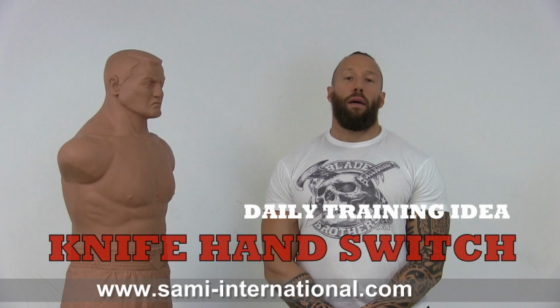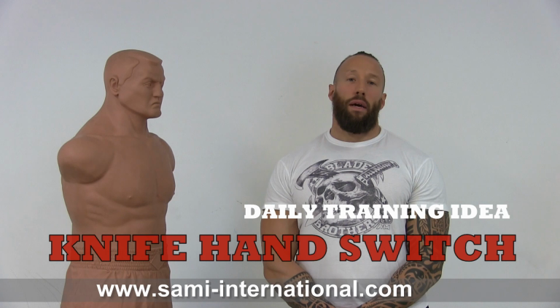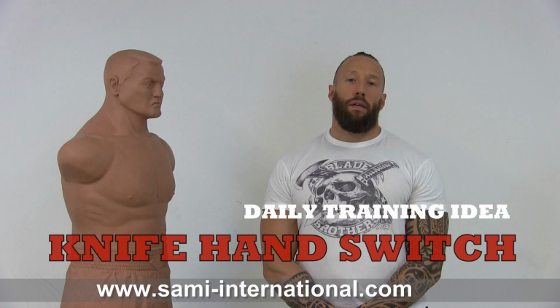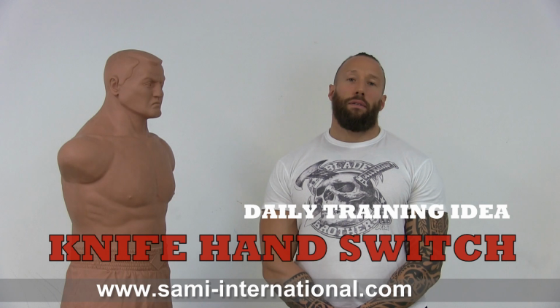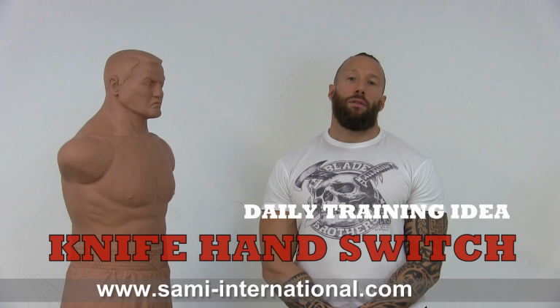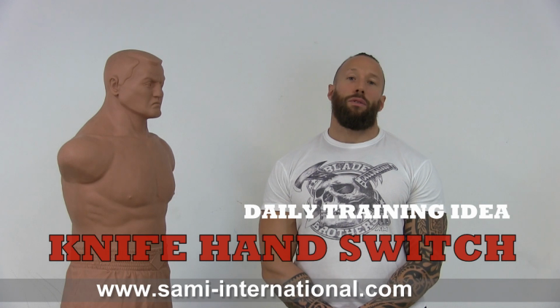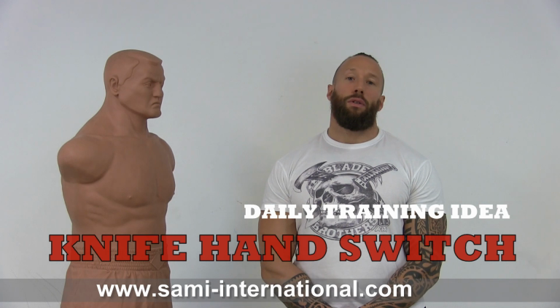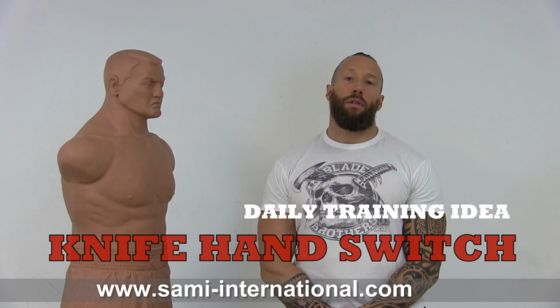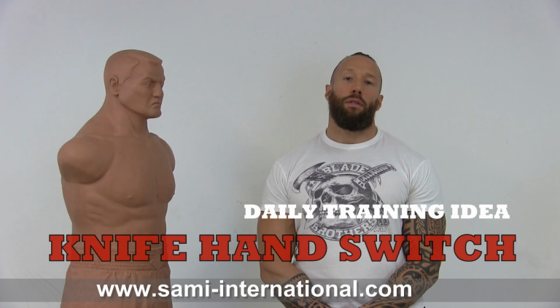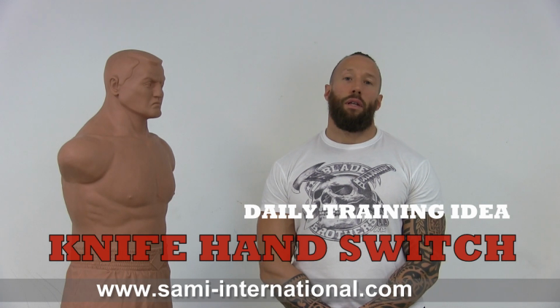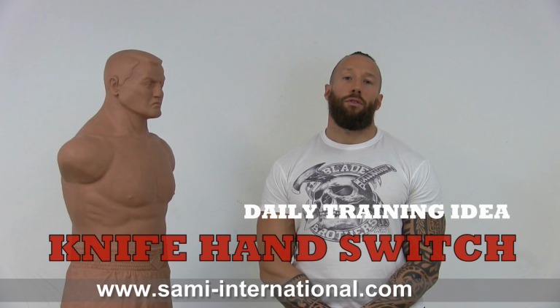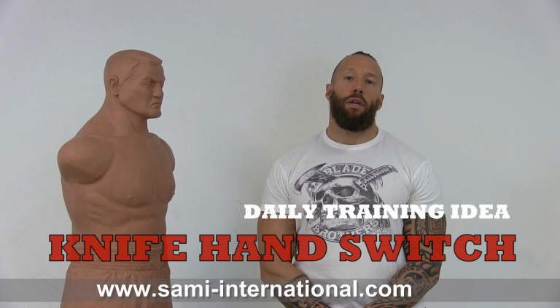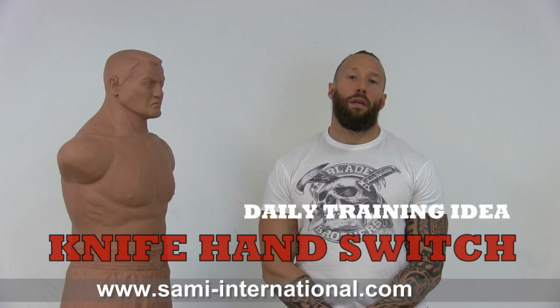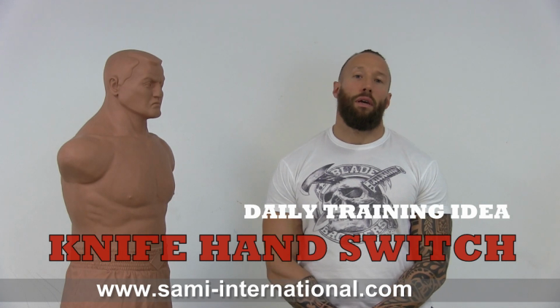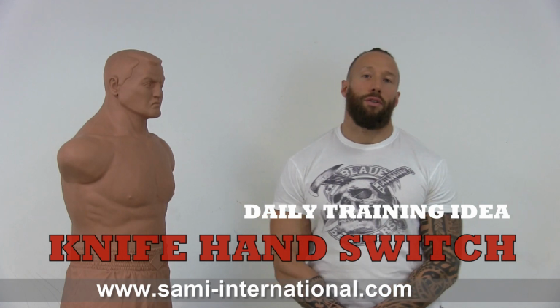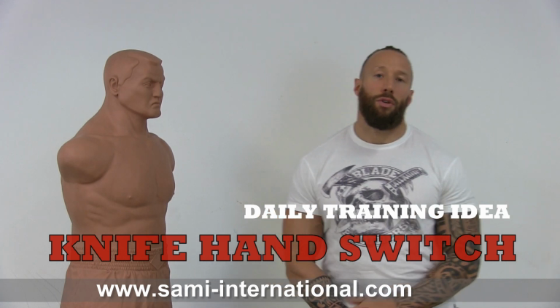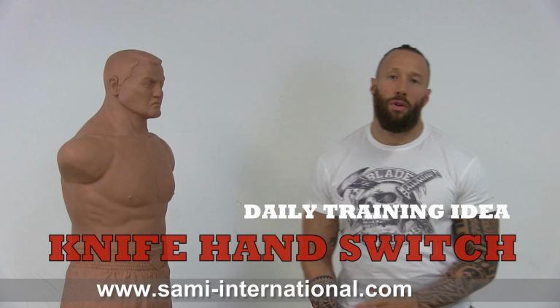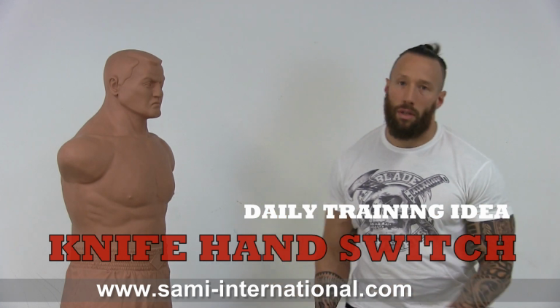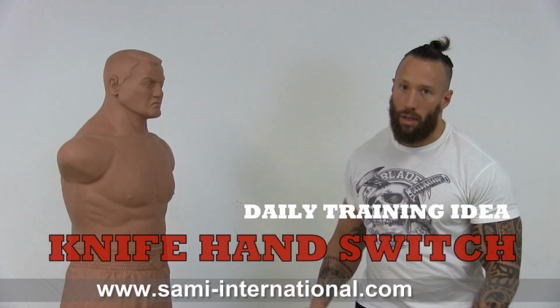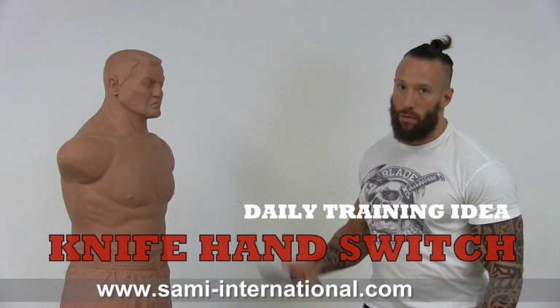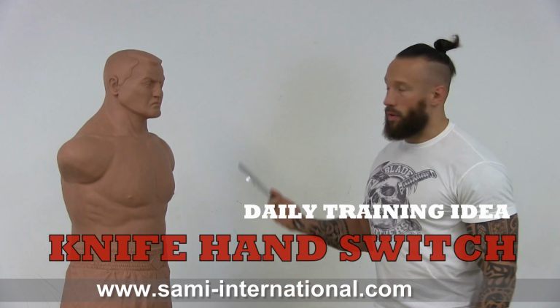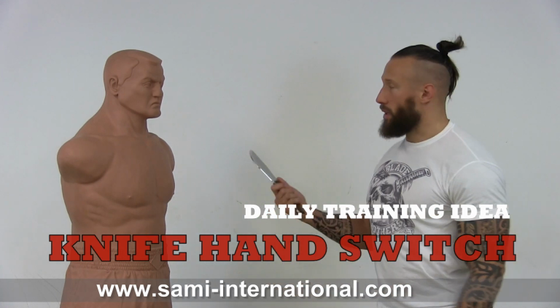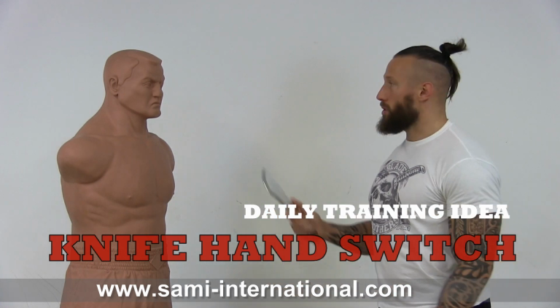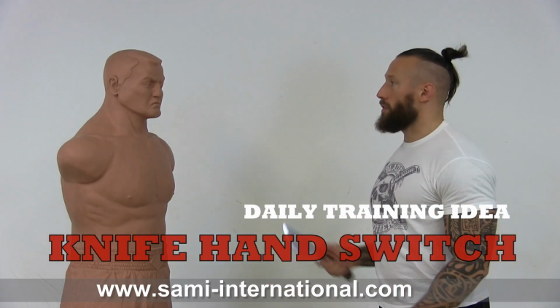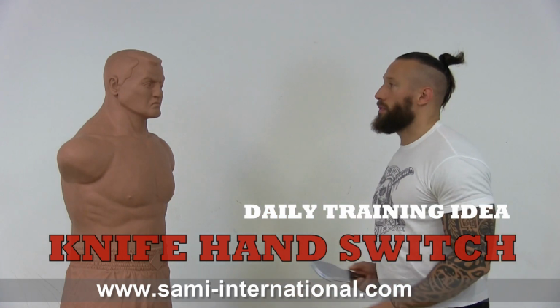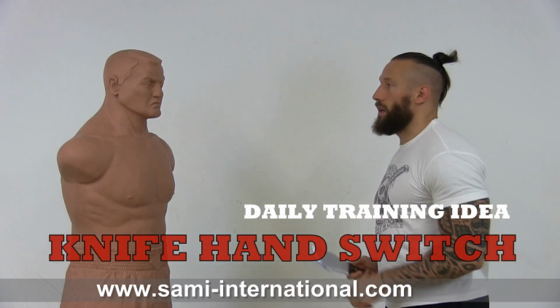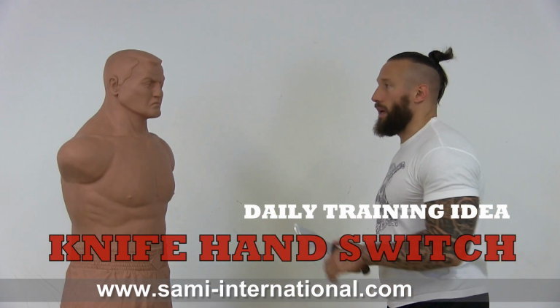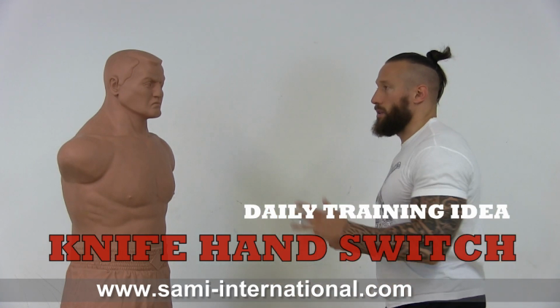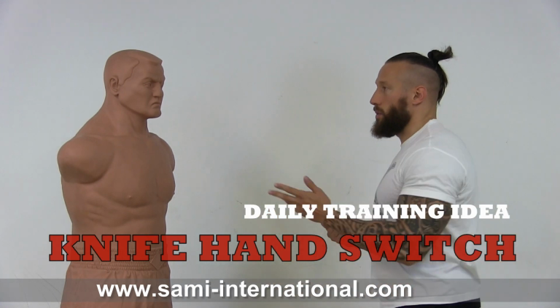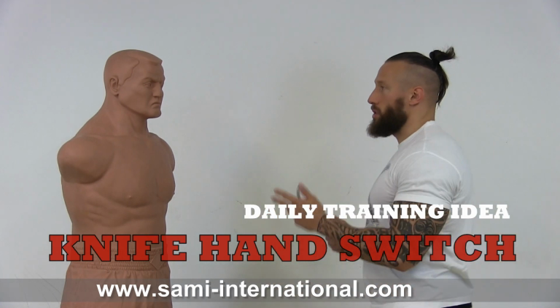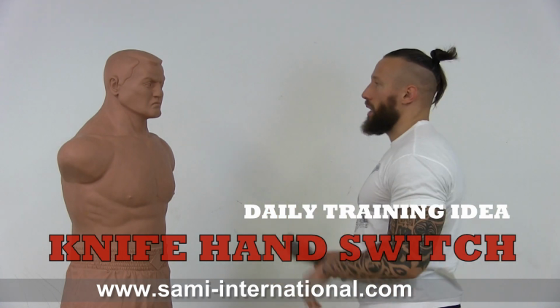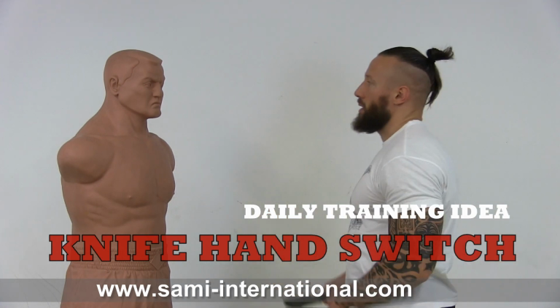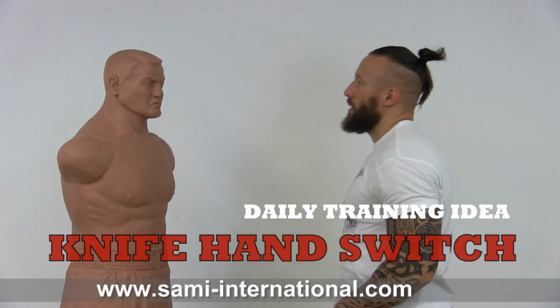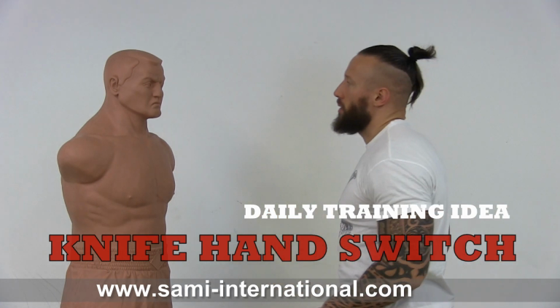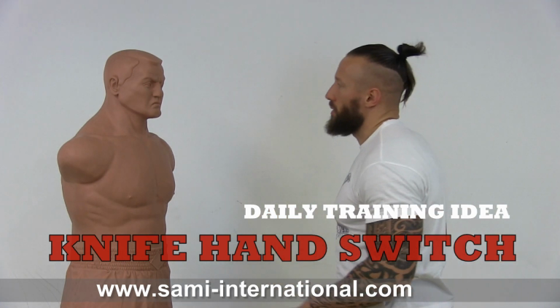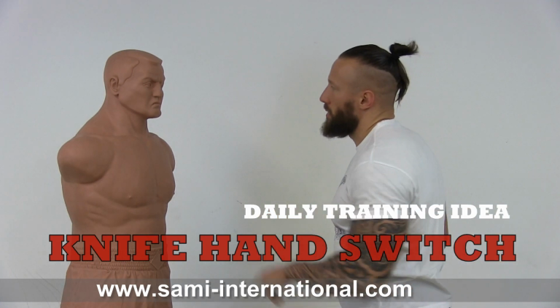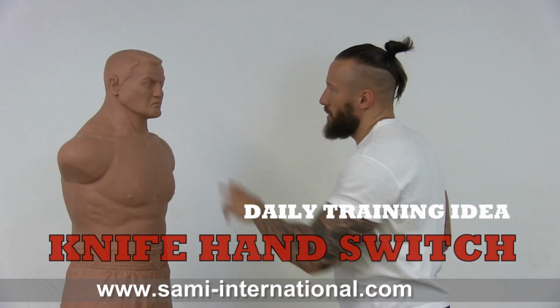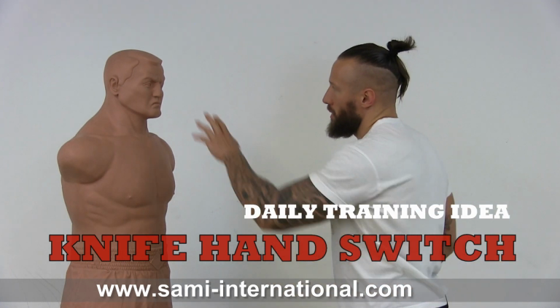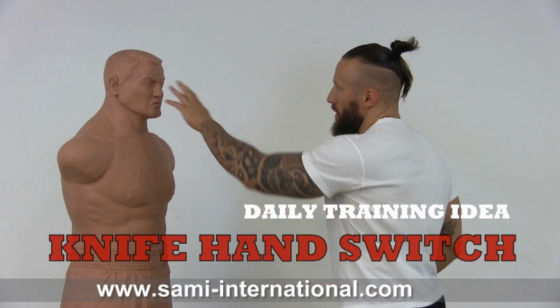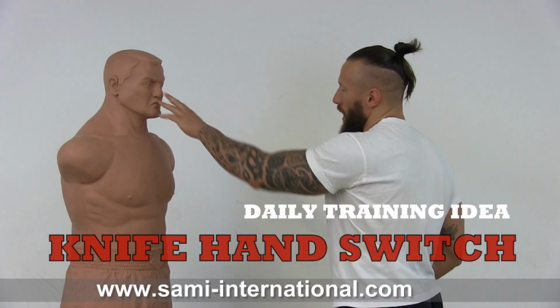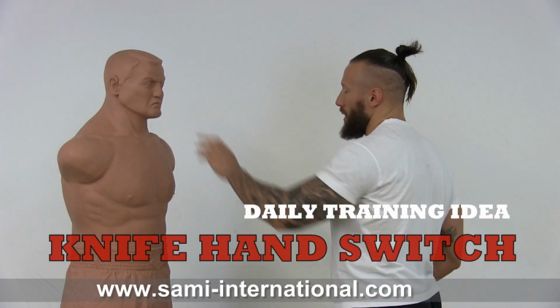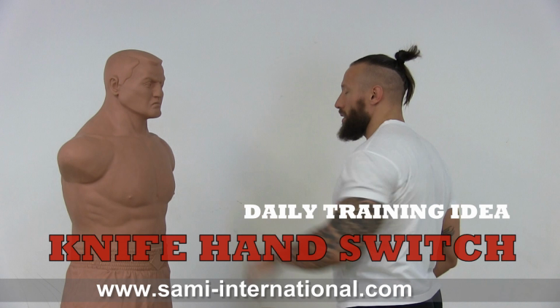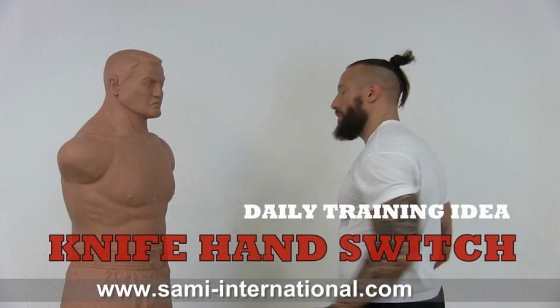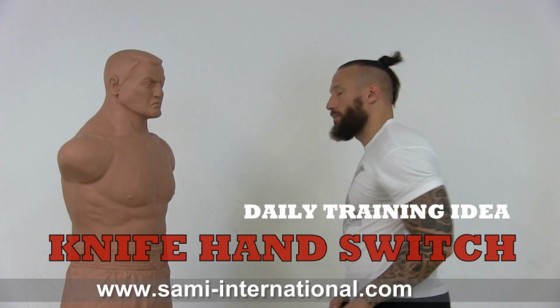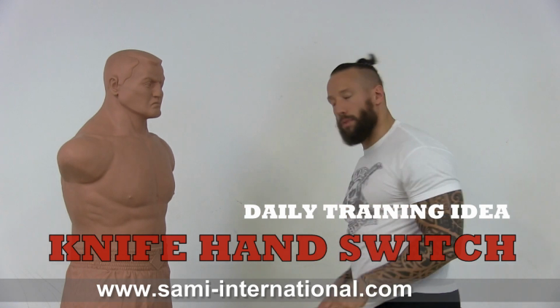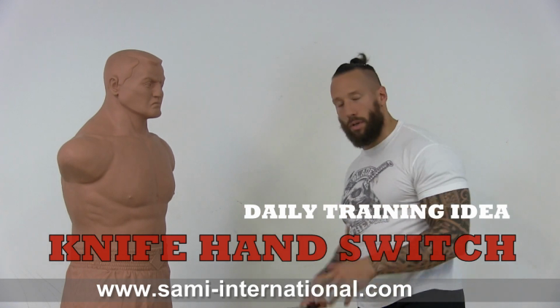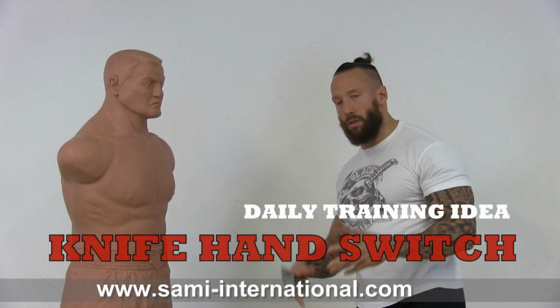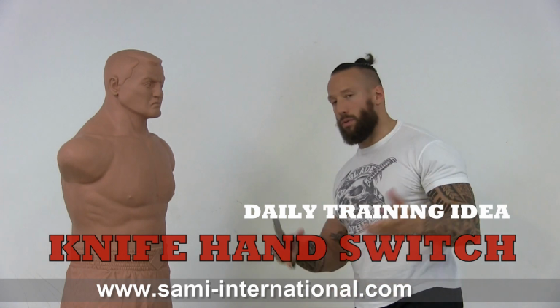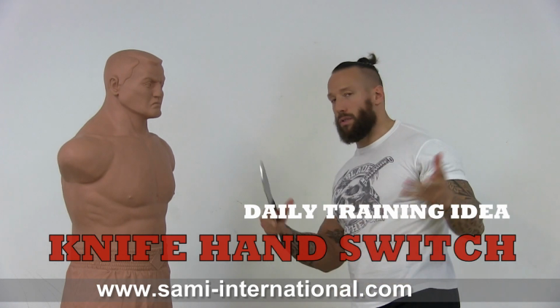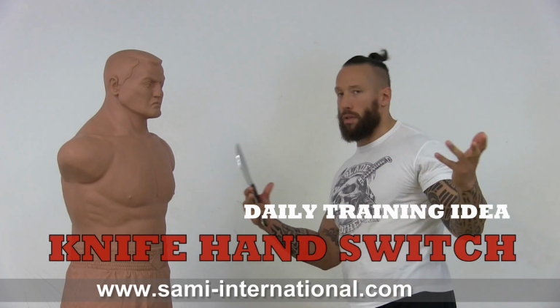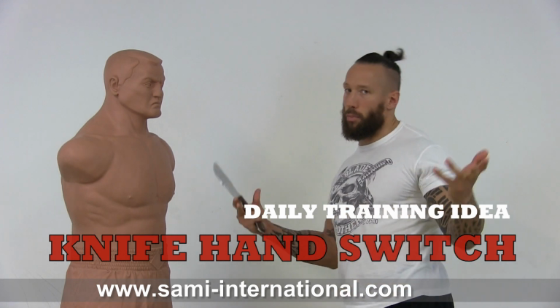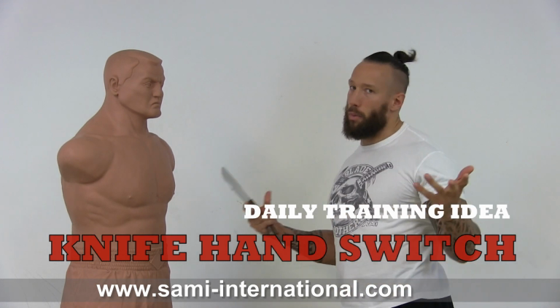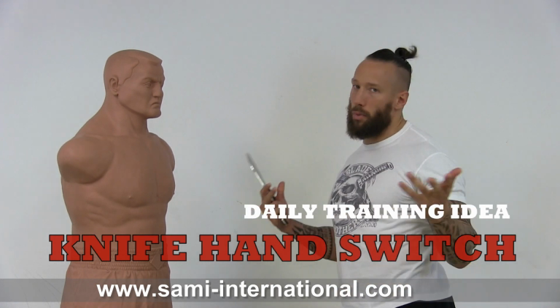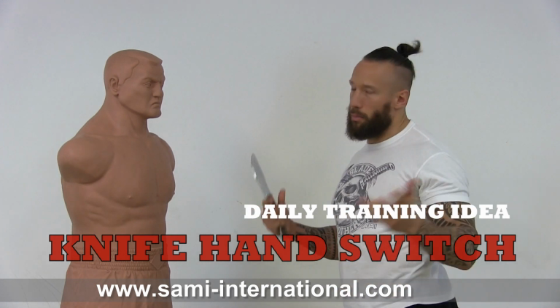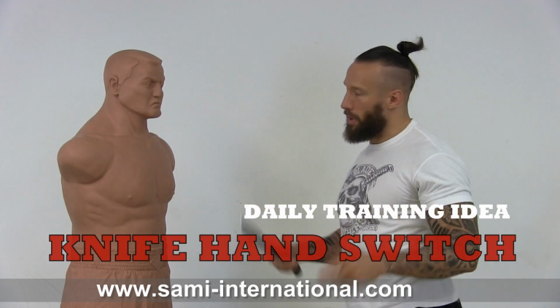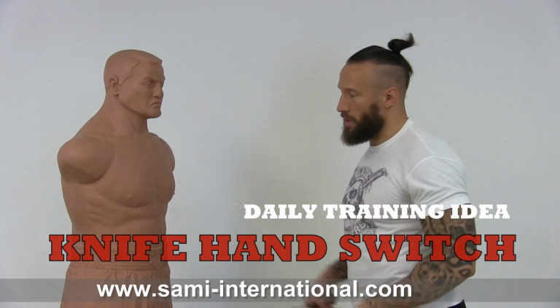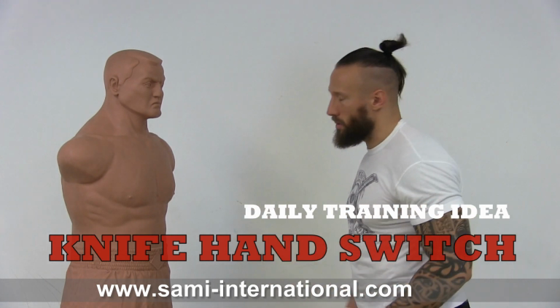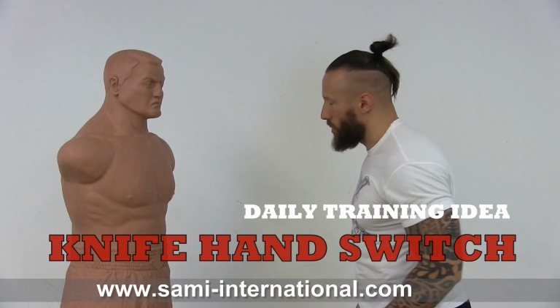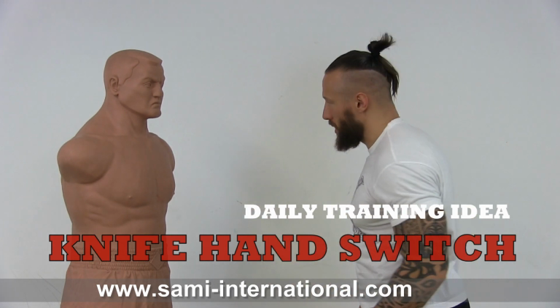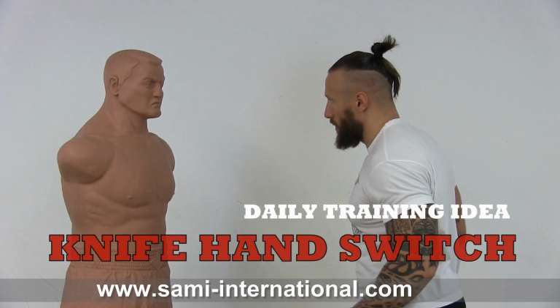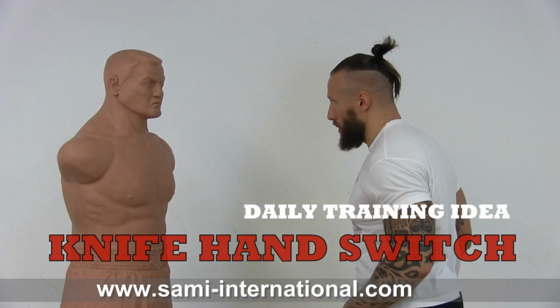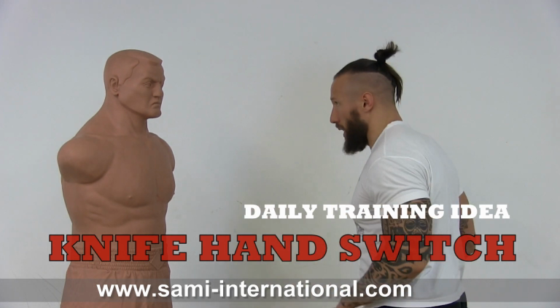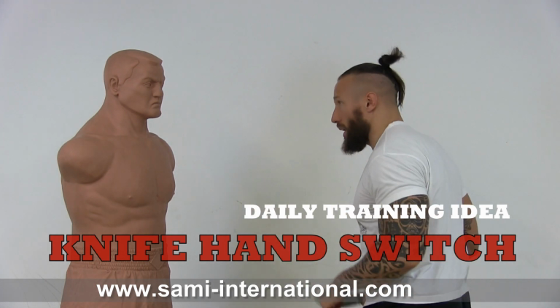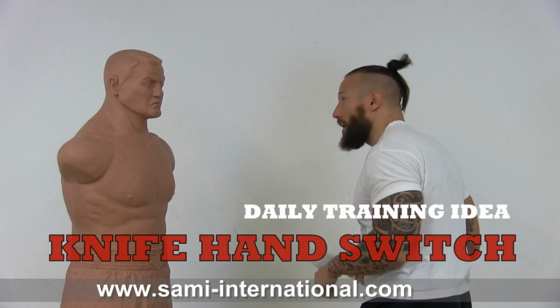Hi guys! In today's daily training, I'll show you another variation of the hand switch technique on a target. You can do this on a bob or pads or whatever you like.